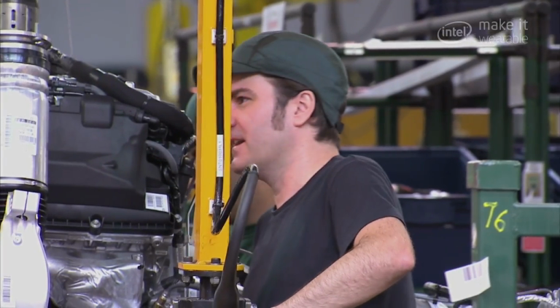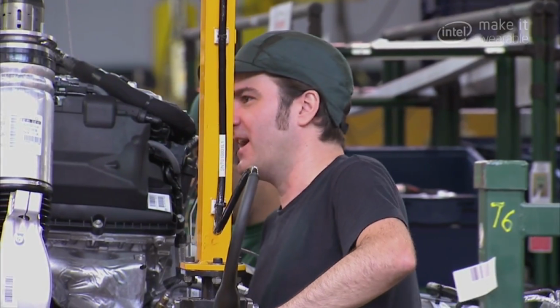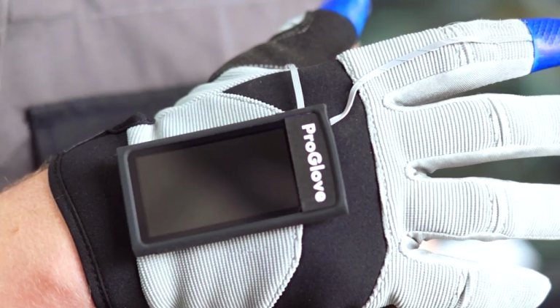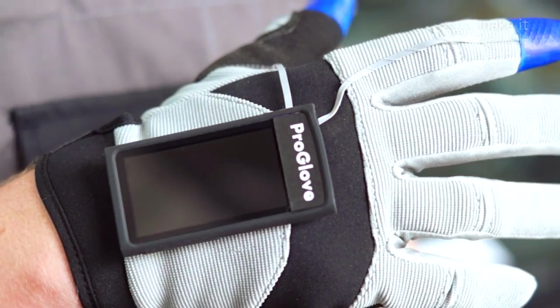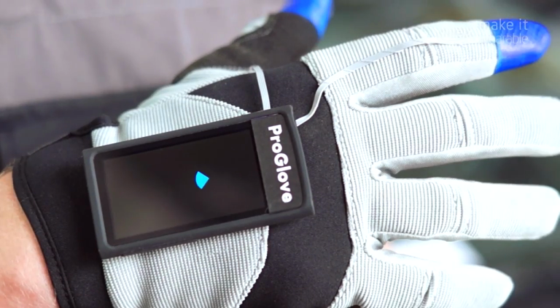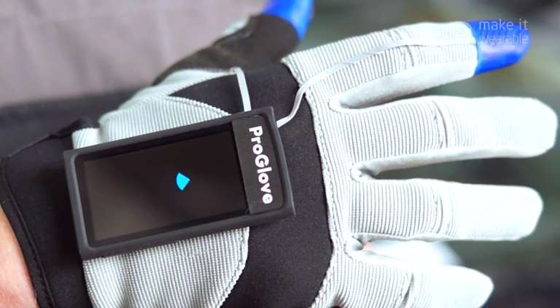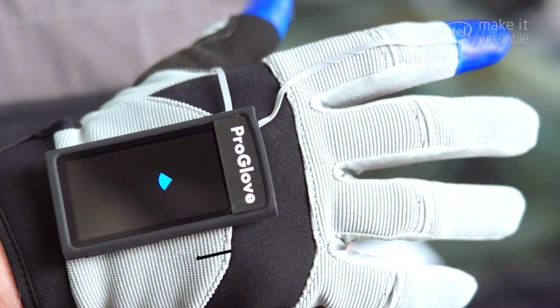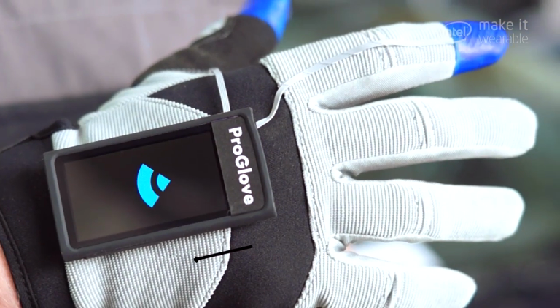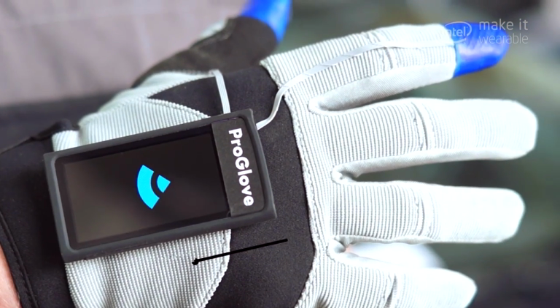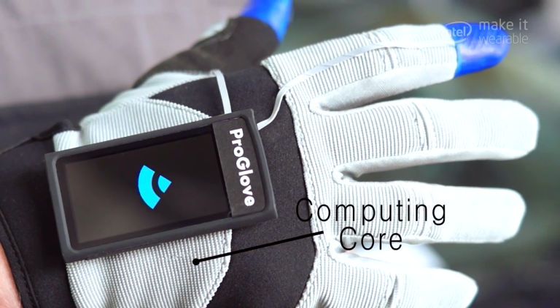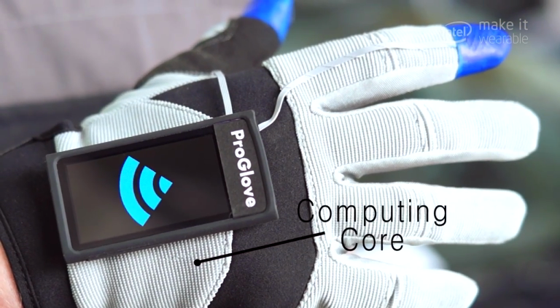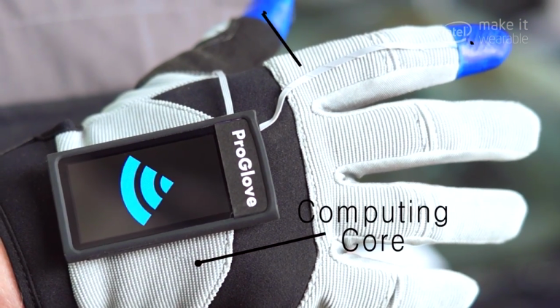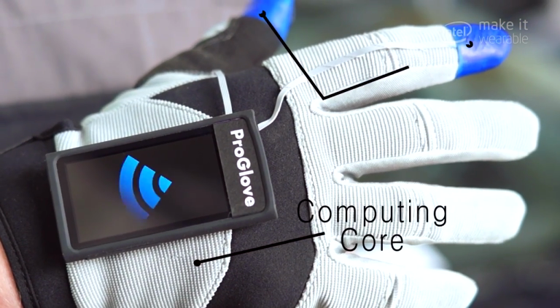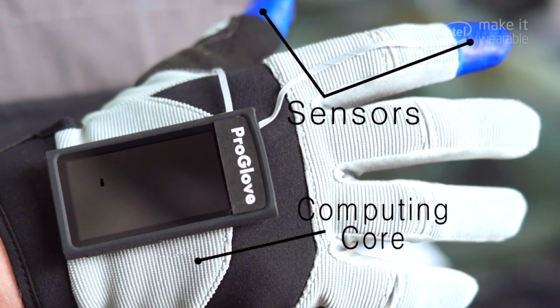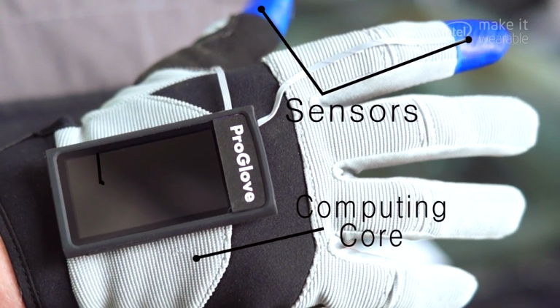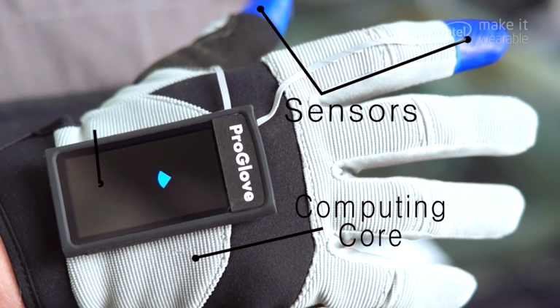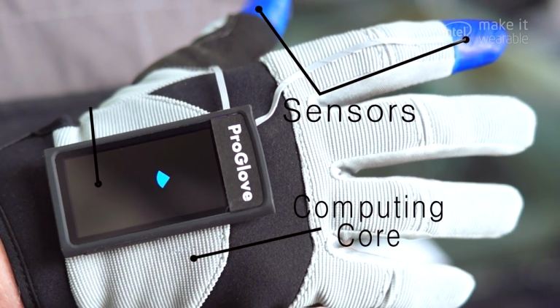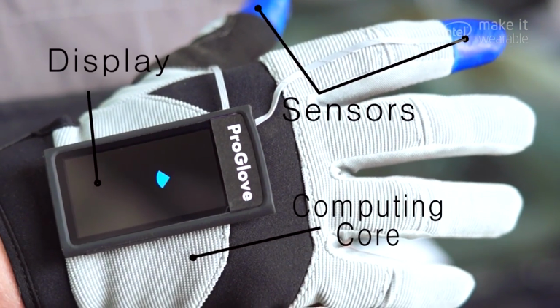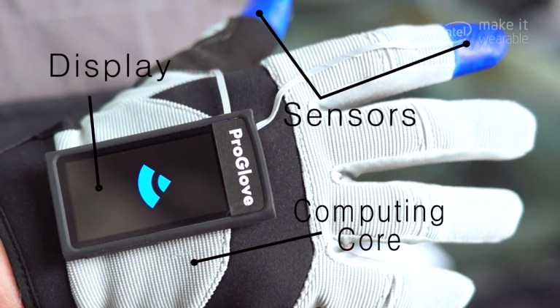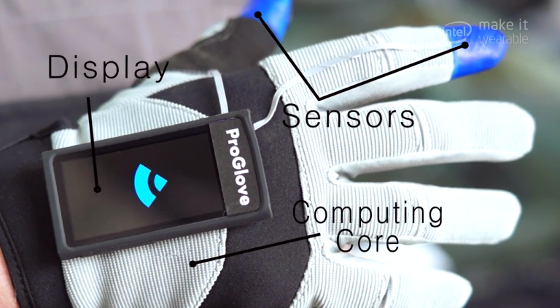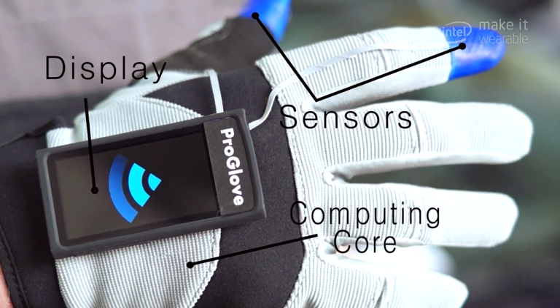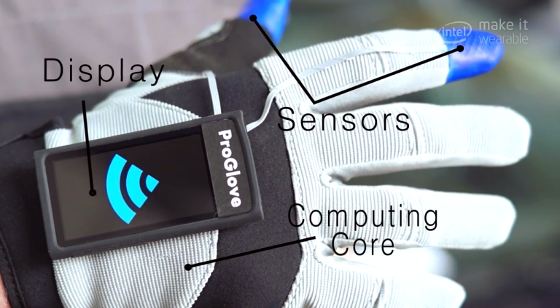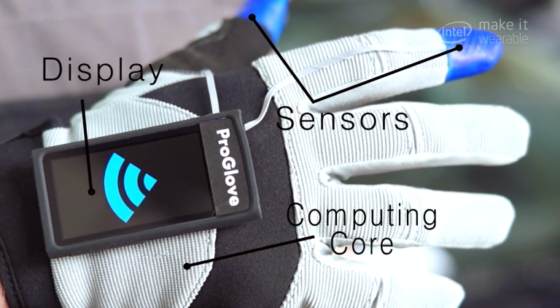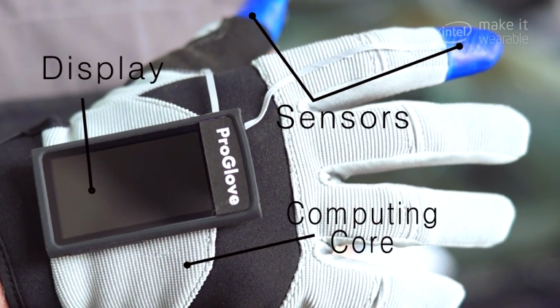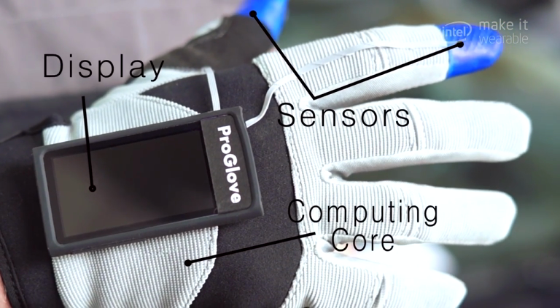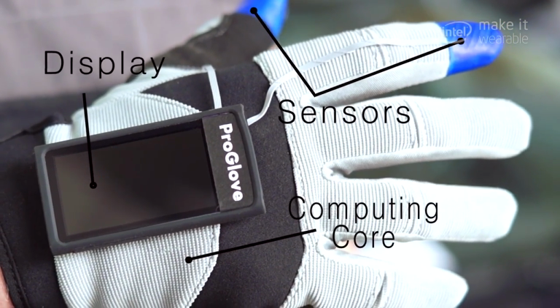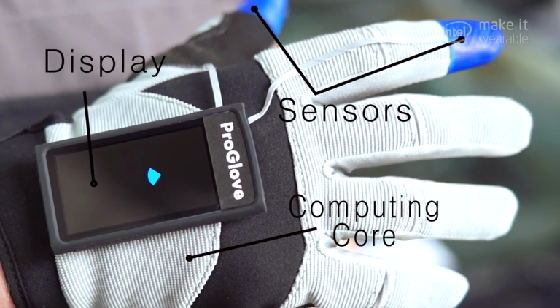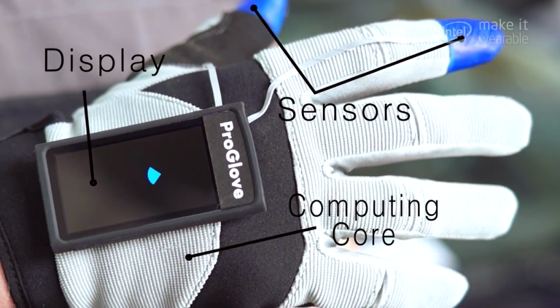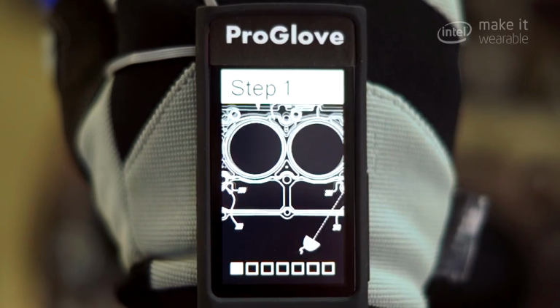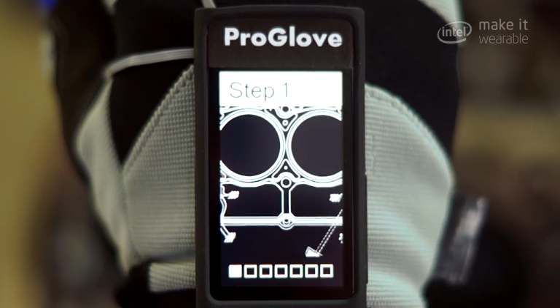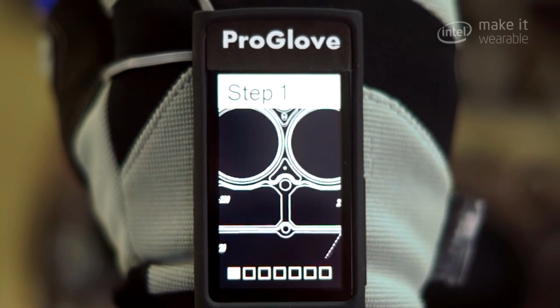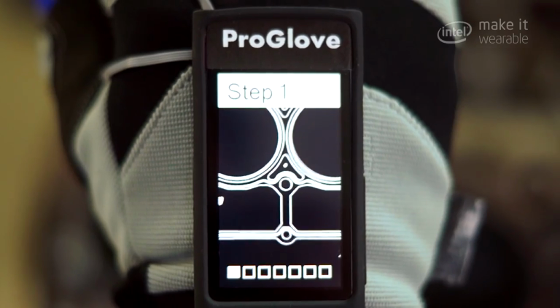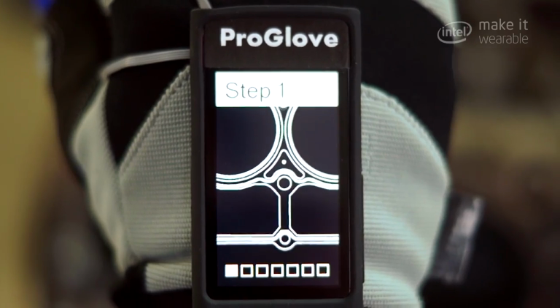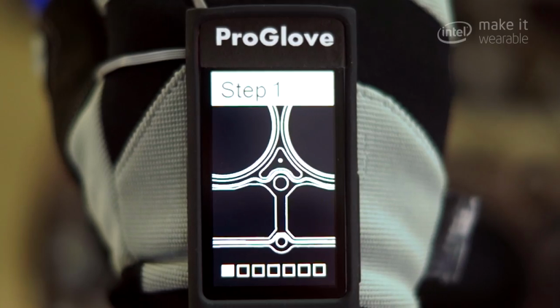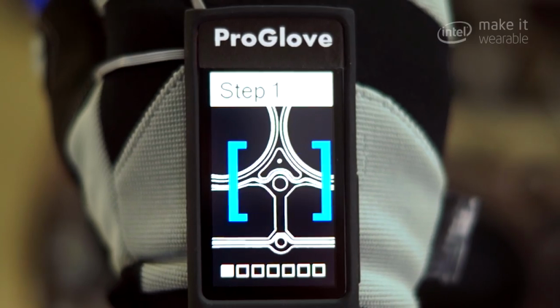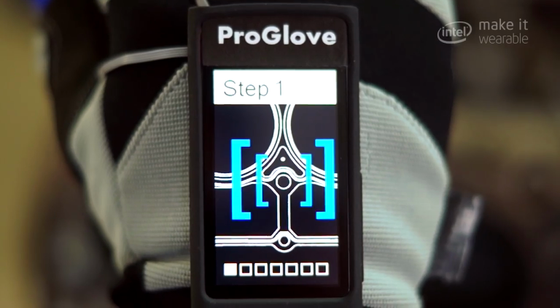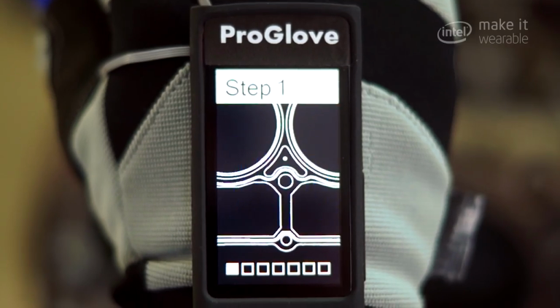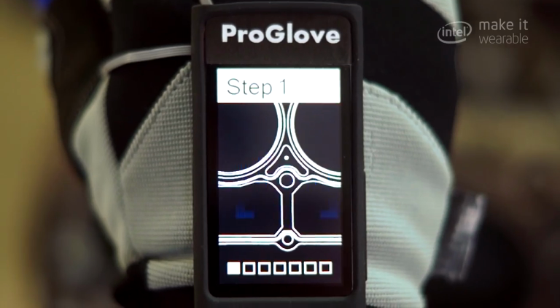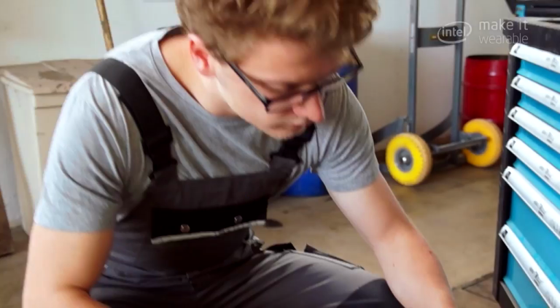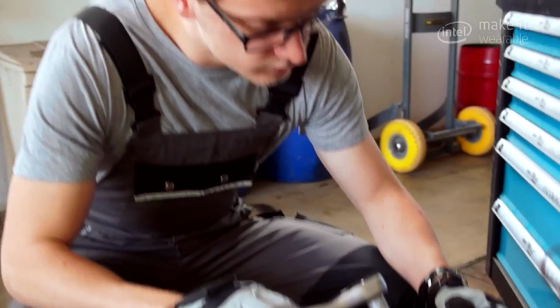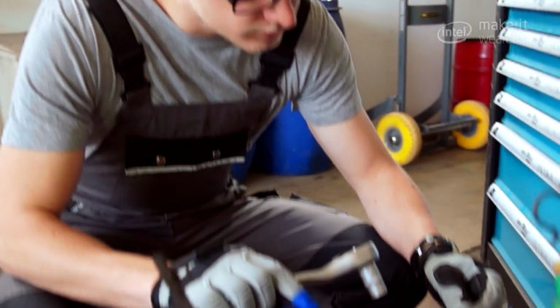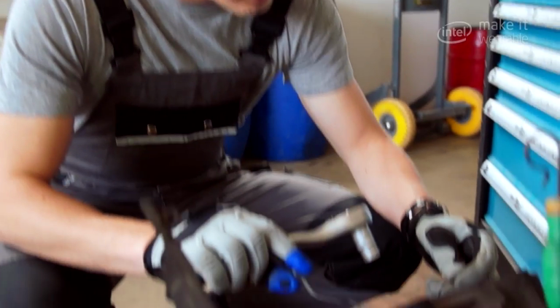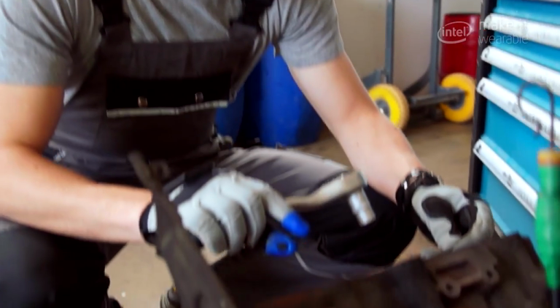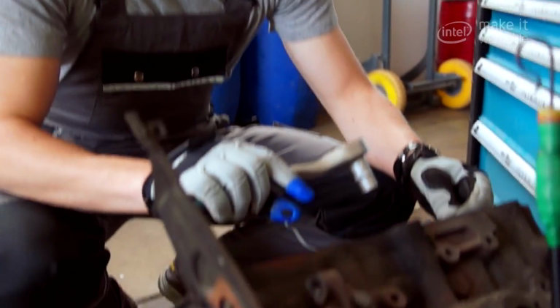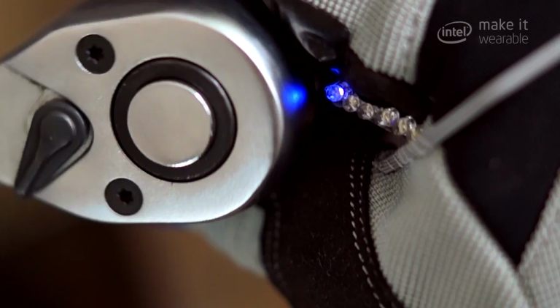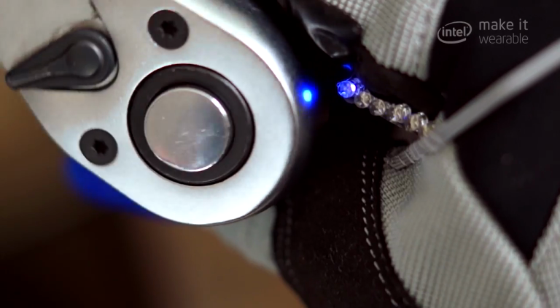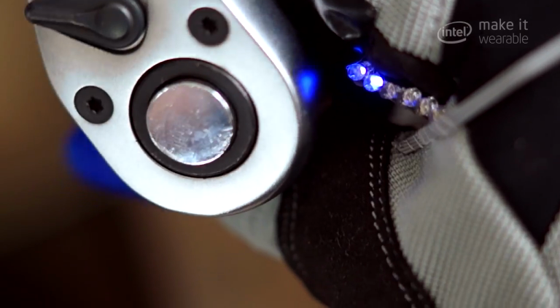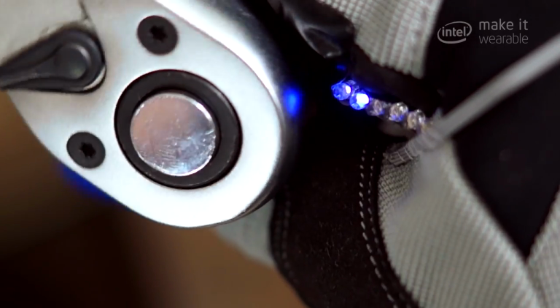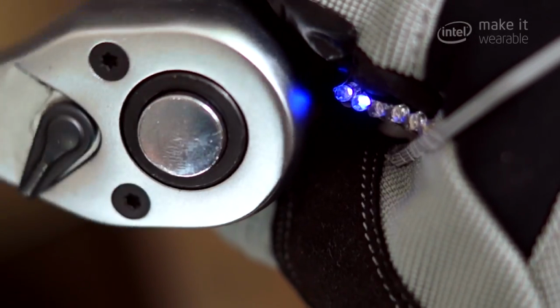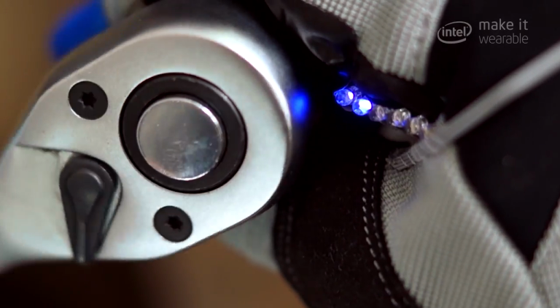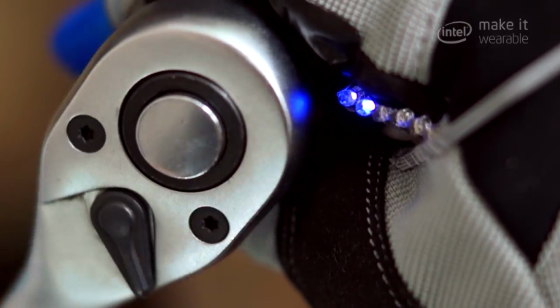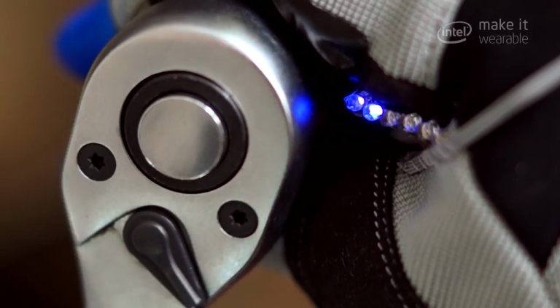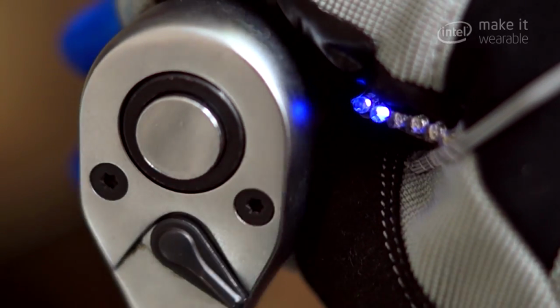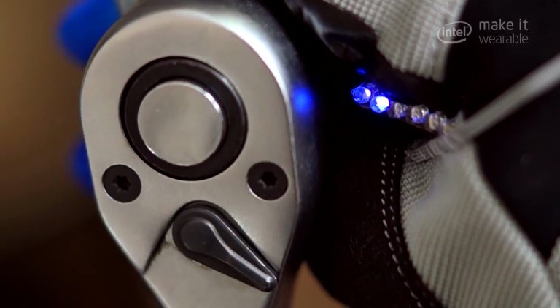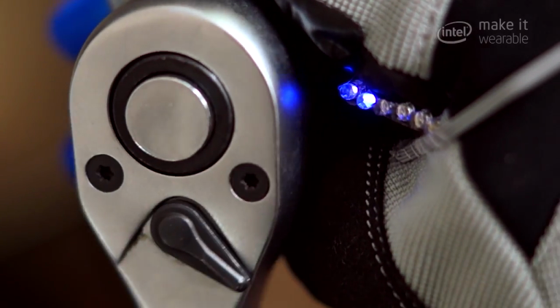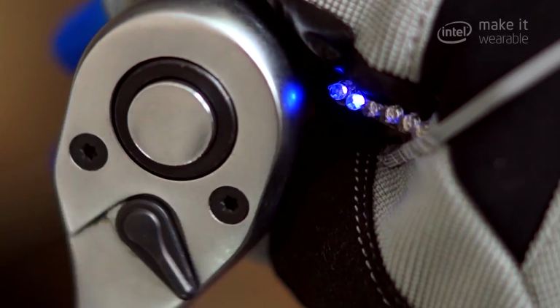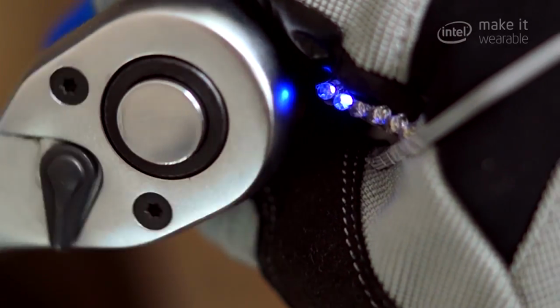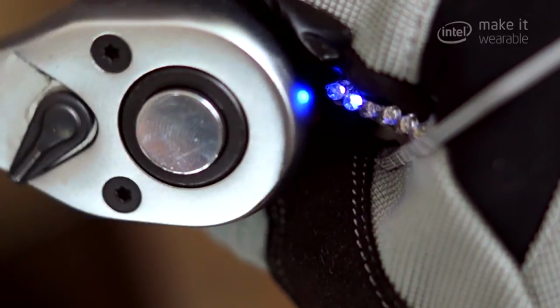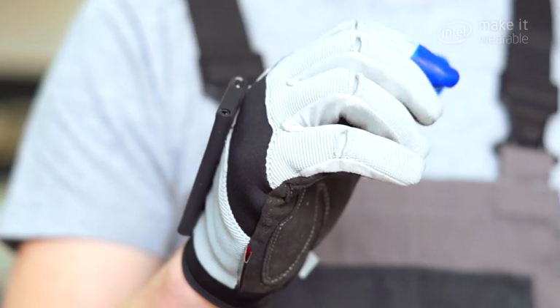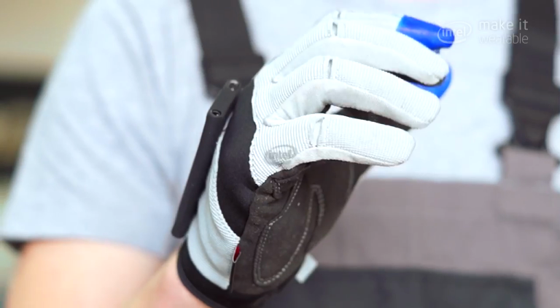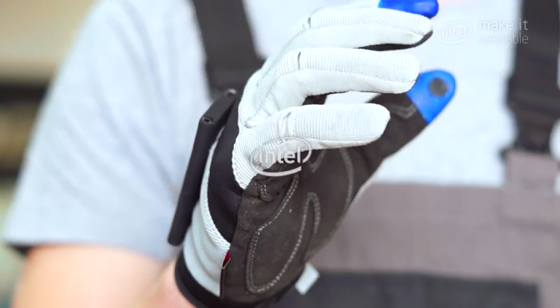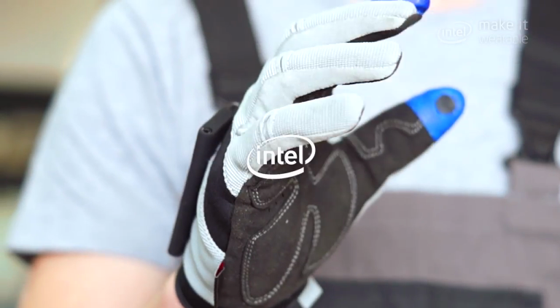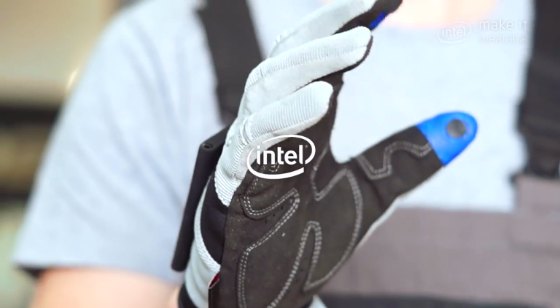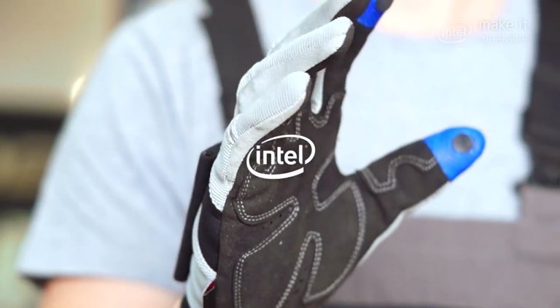With a glove, you can see what you're doing, you can track what you're doing. All of a sudden you have data that you can actually change your behavior on, and it's kind of this magic feeling.